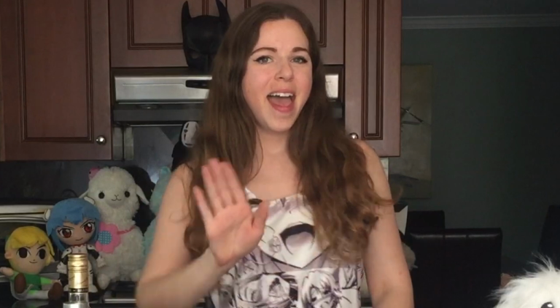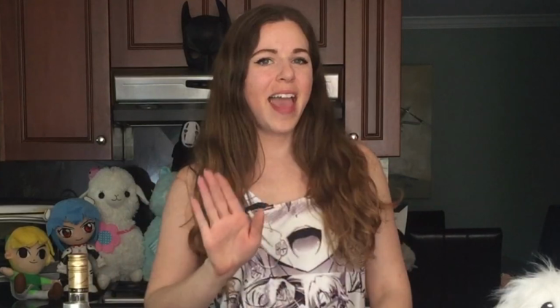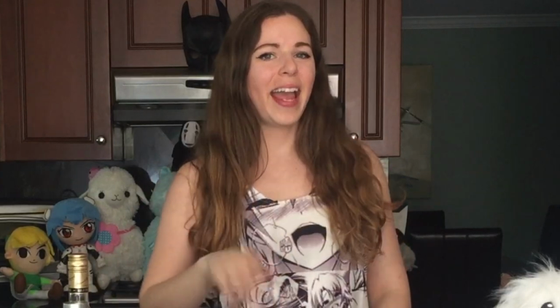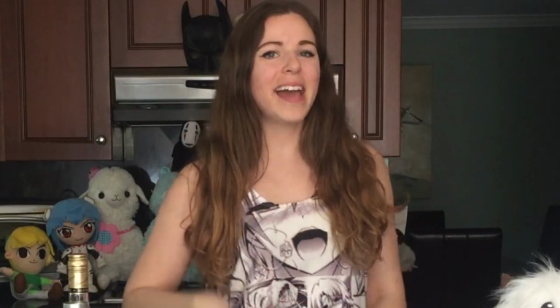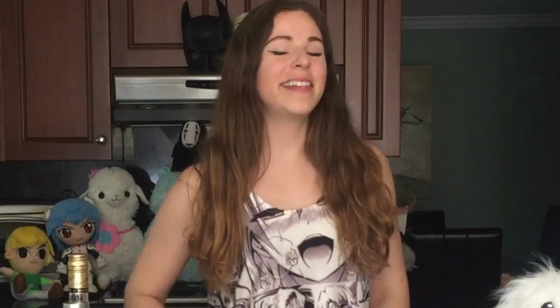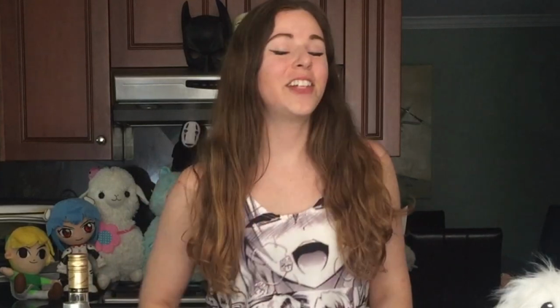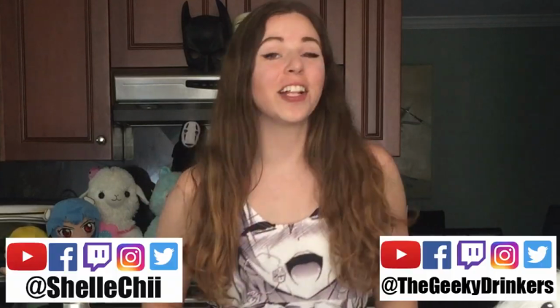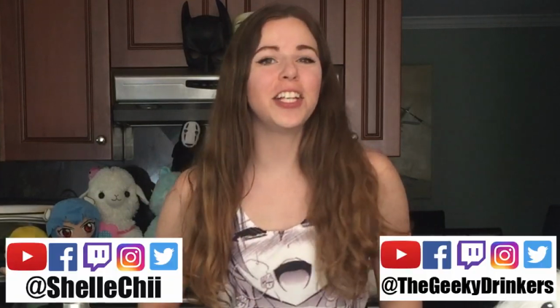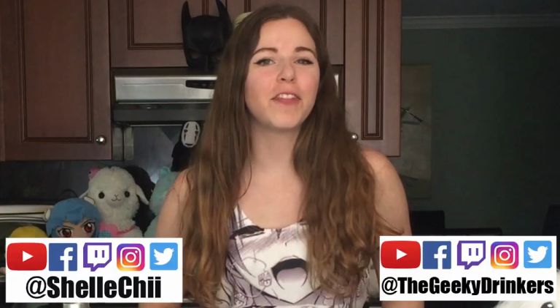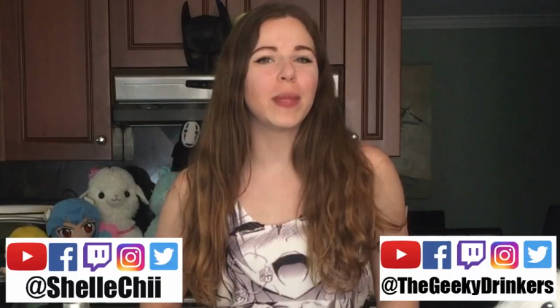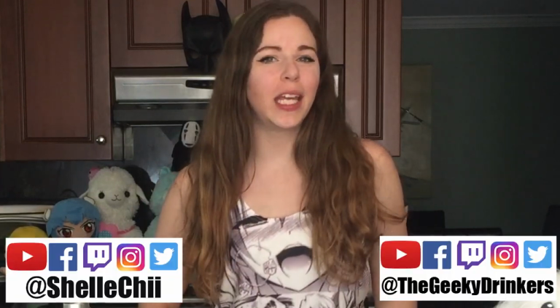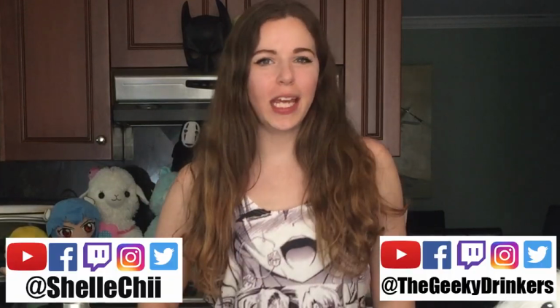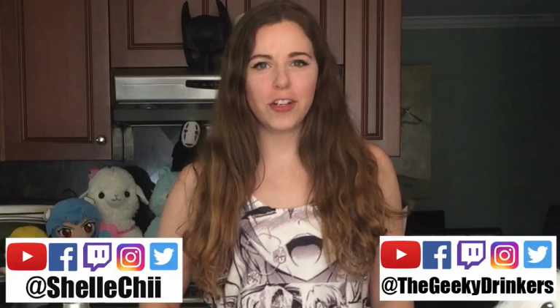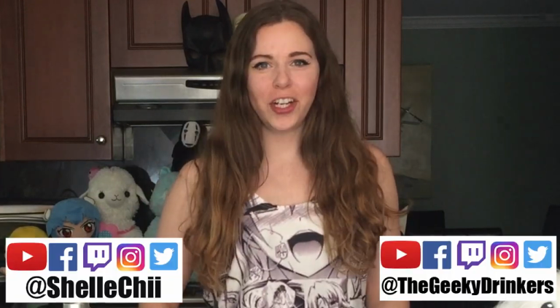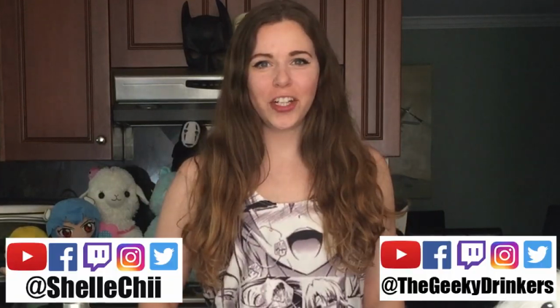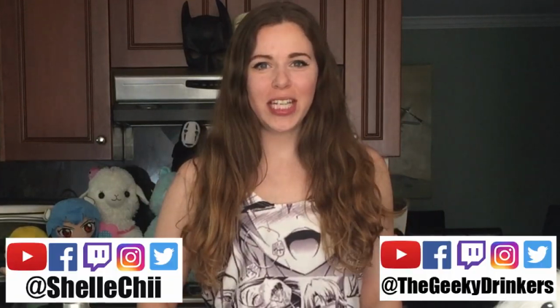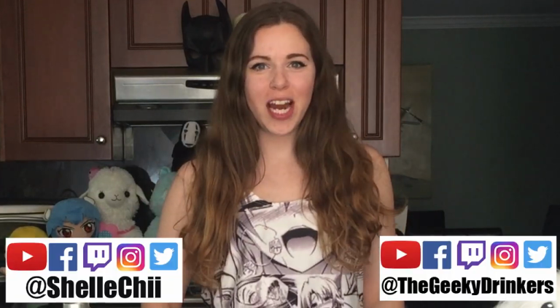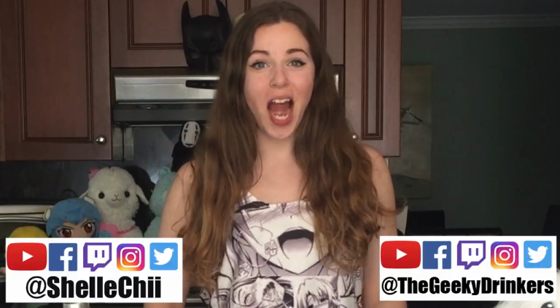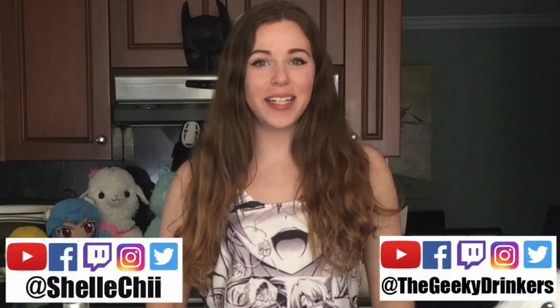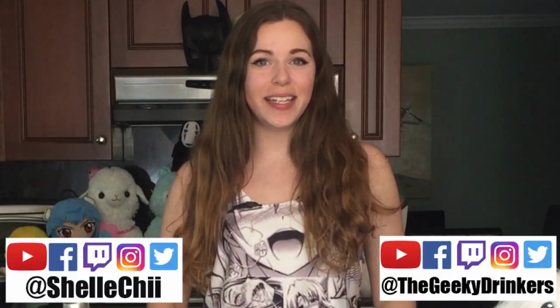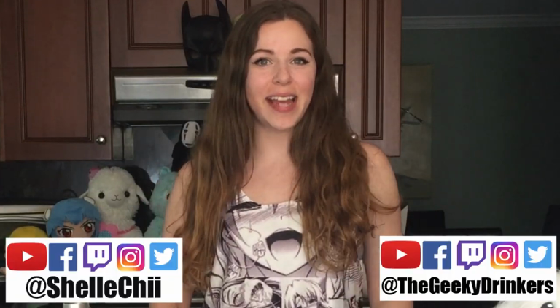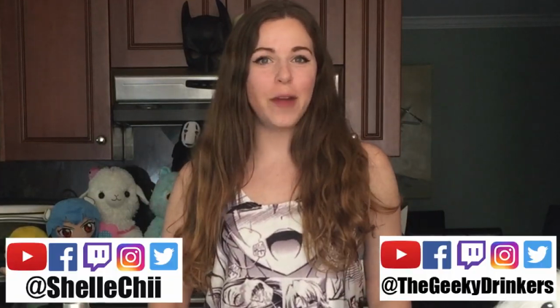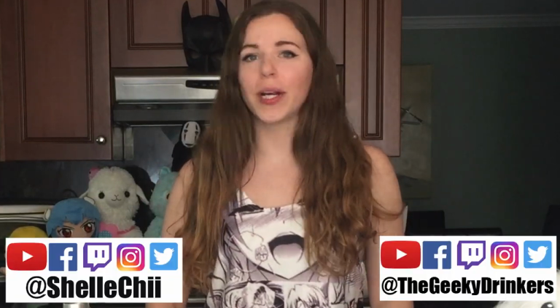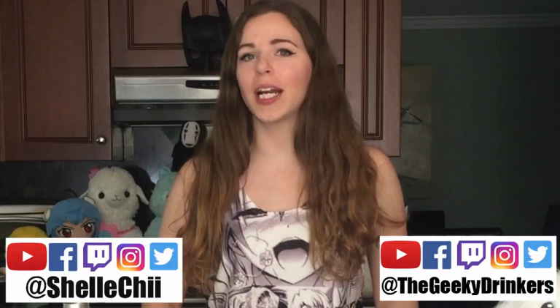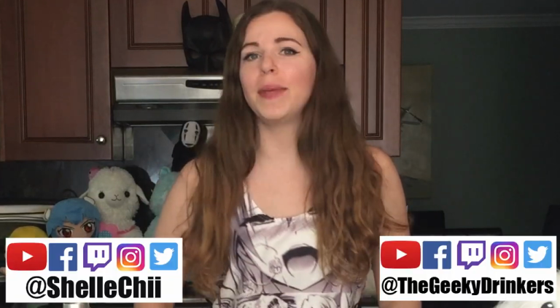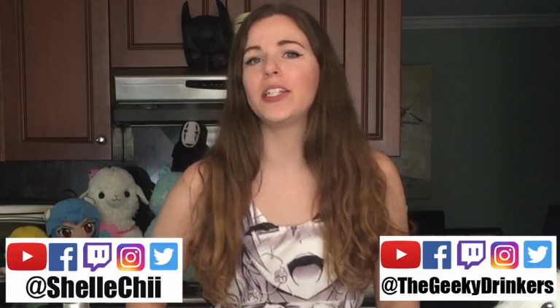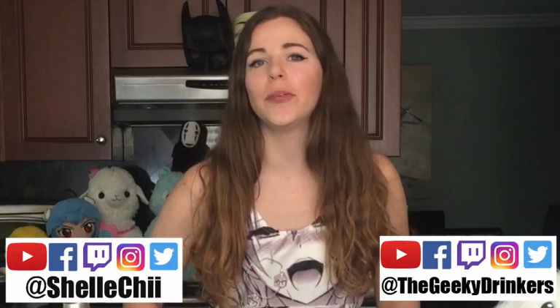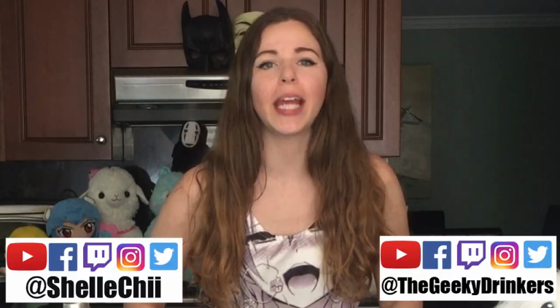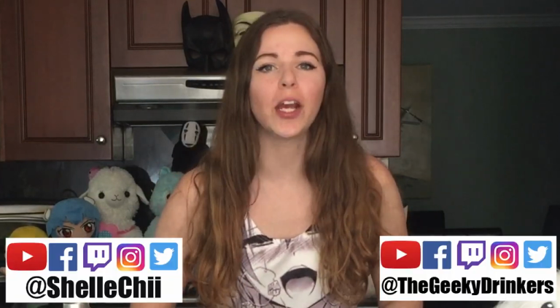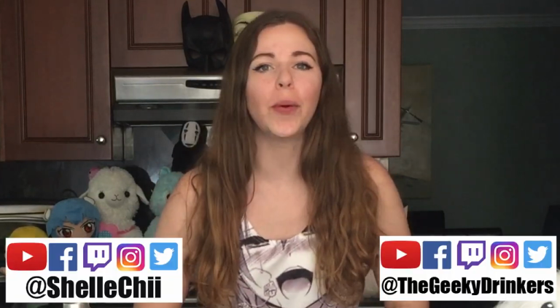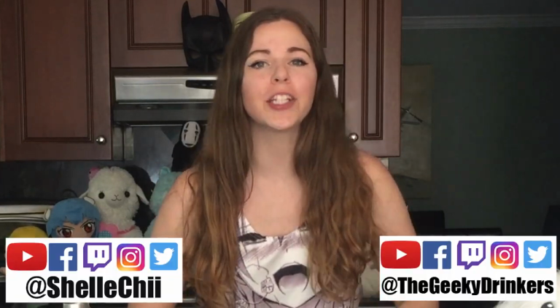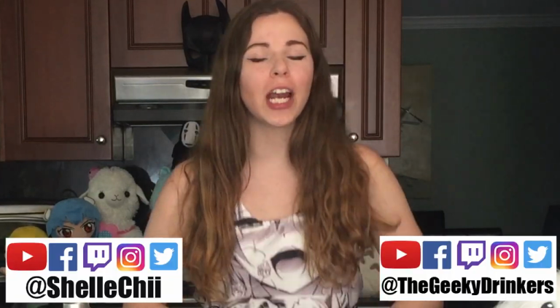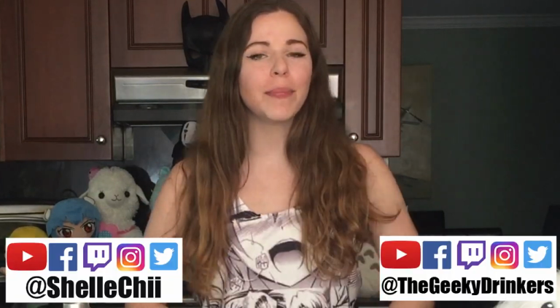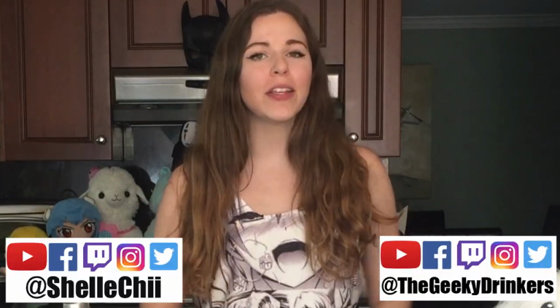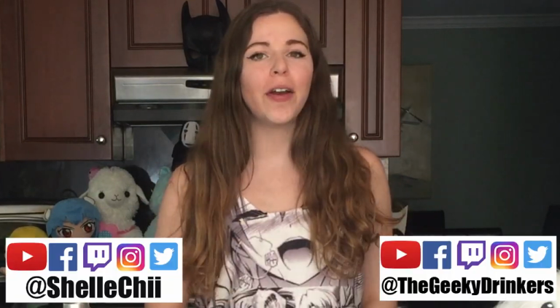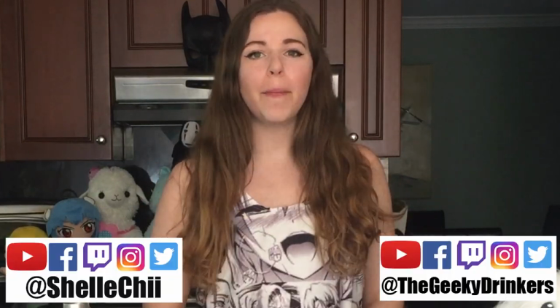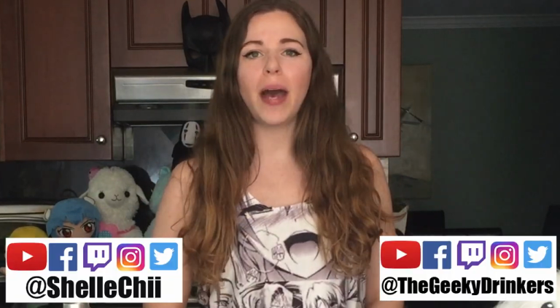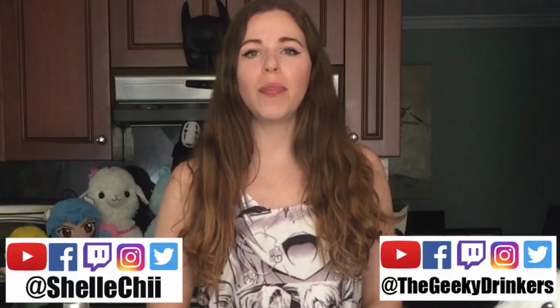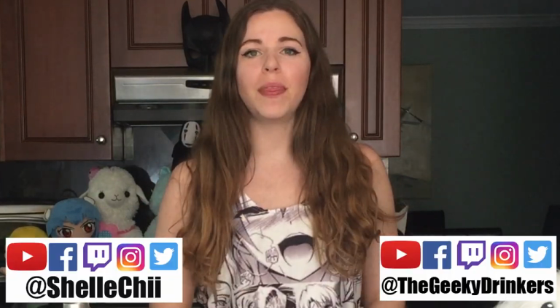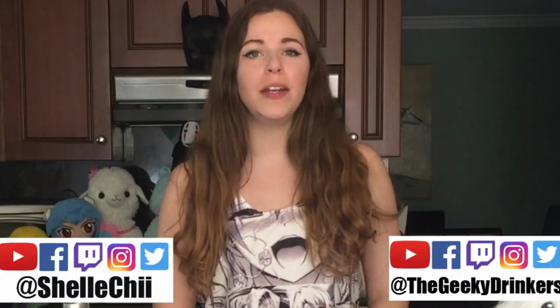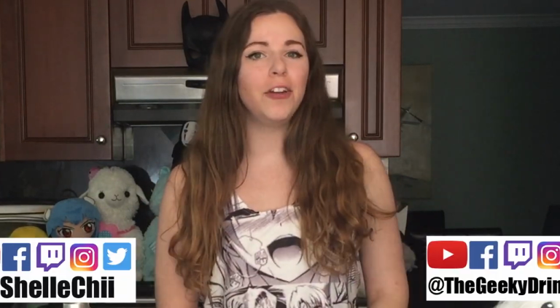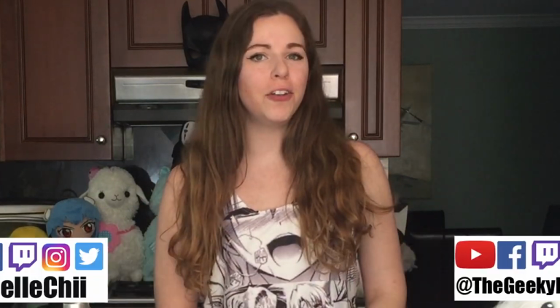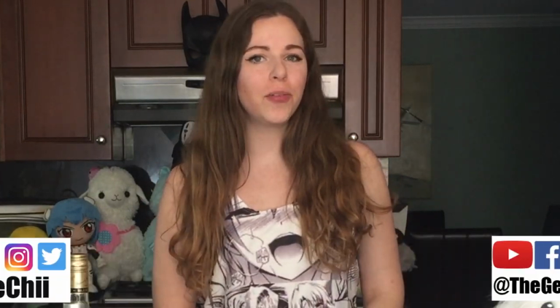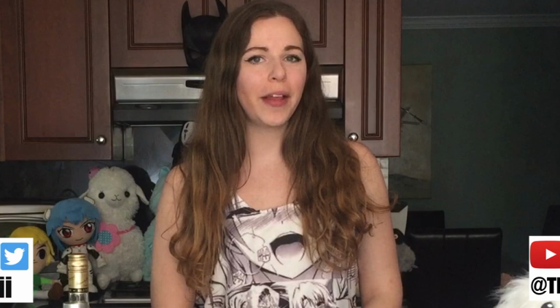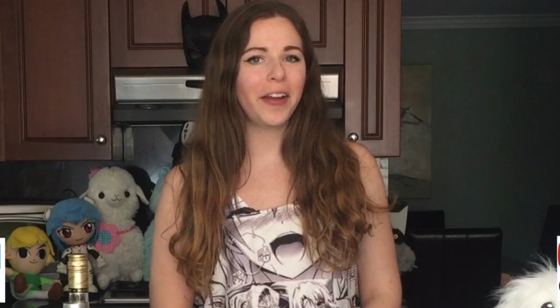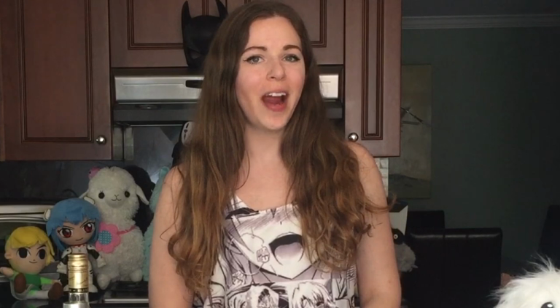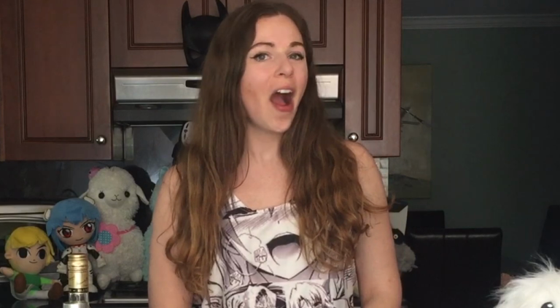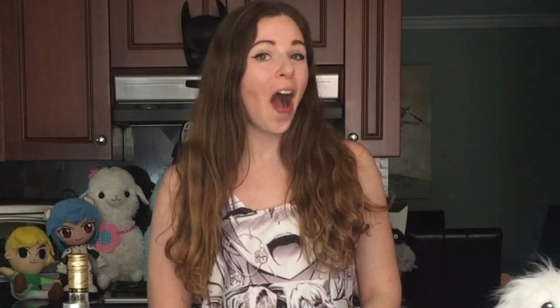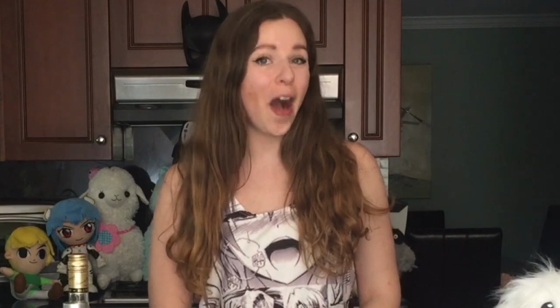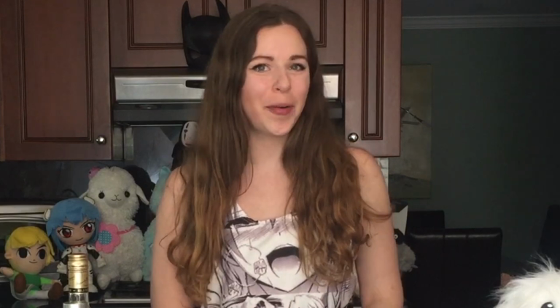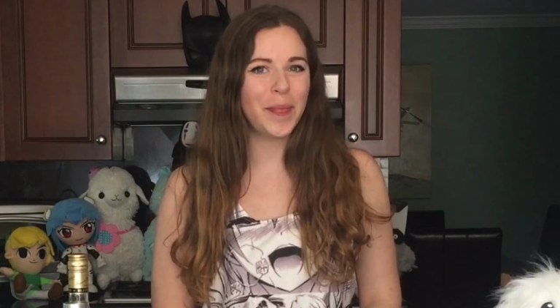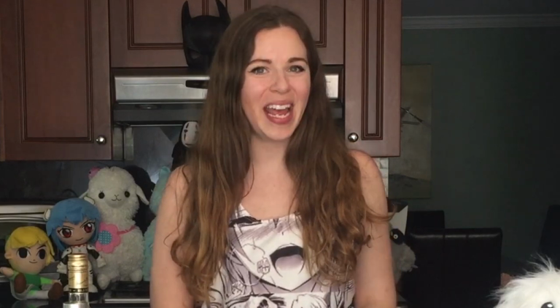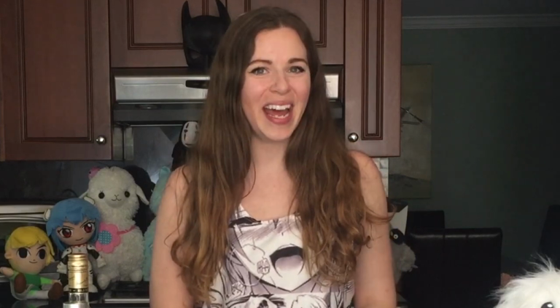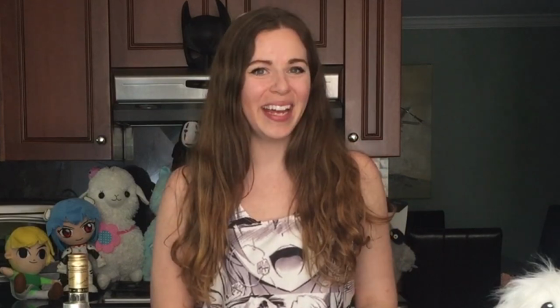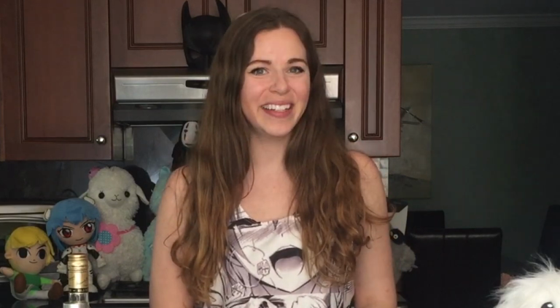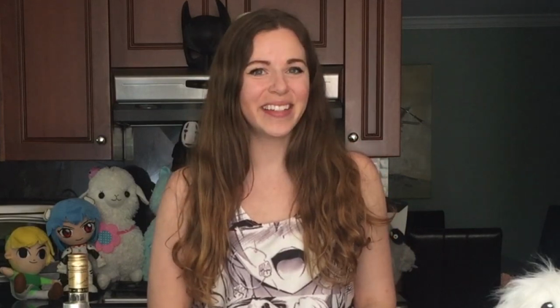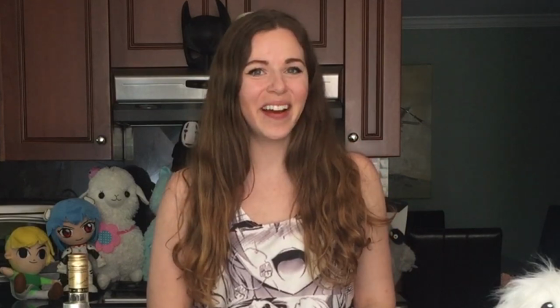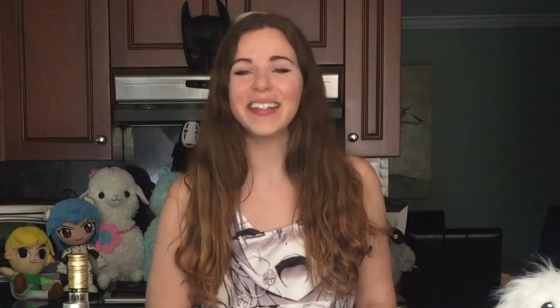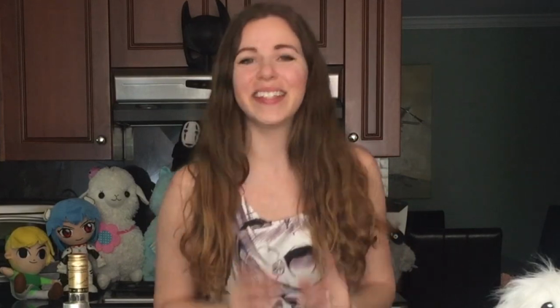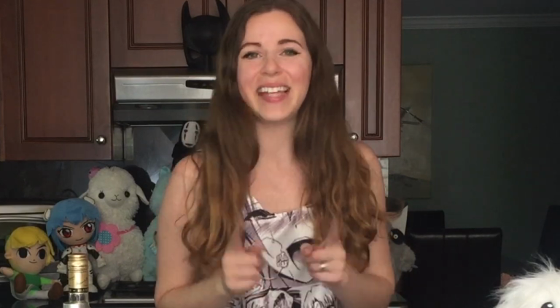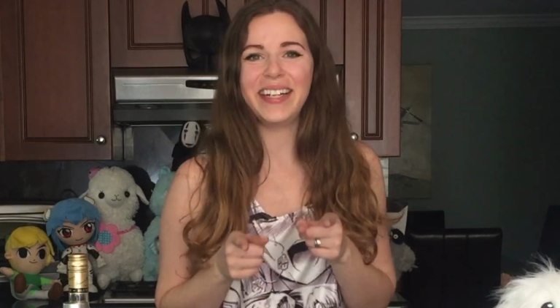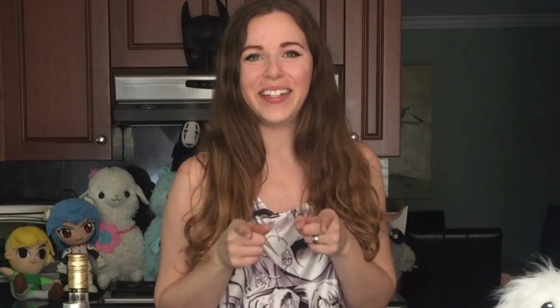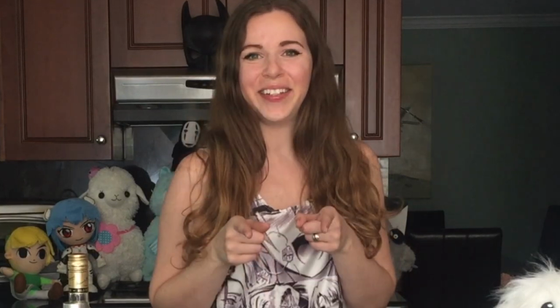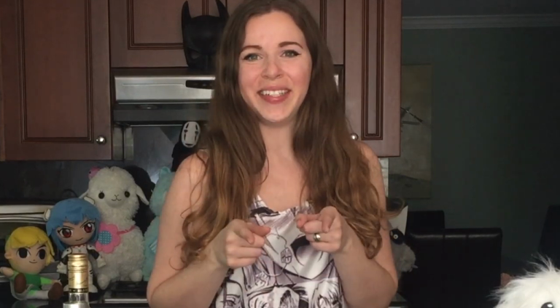Hey guys, Shaochi from the Geeky Drinkers here and today we're going to be doing a quick shot episode about the new trailer for Aquaman. So stay tuned.